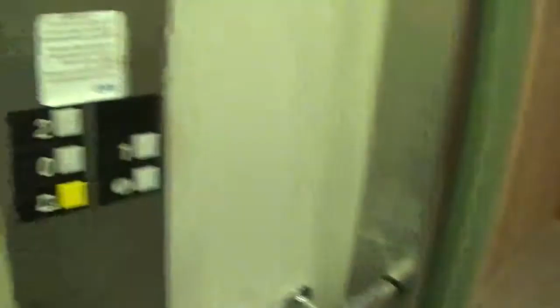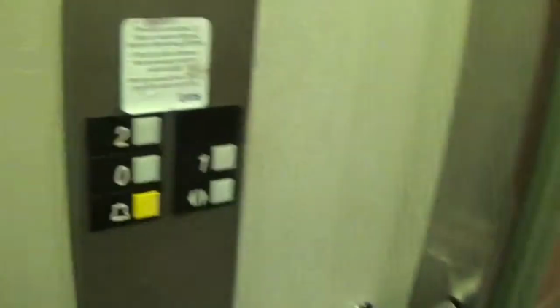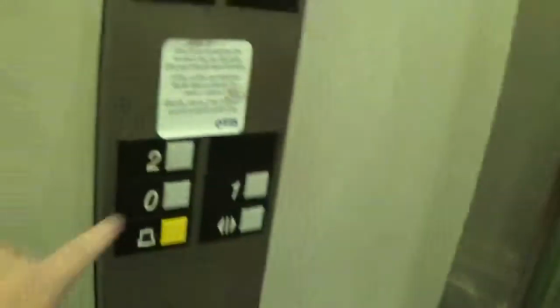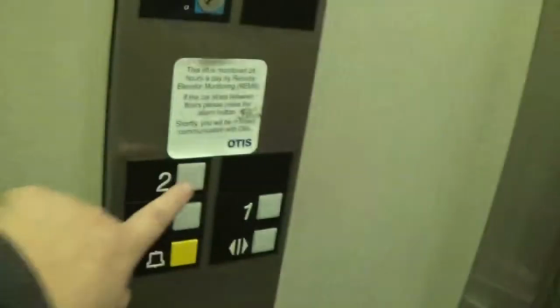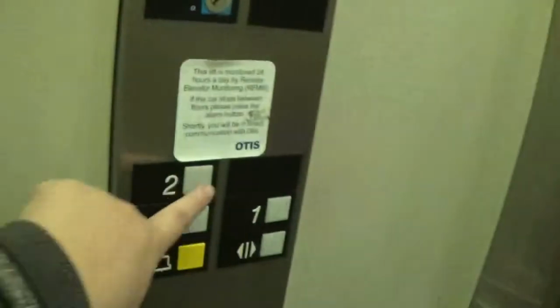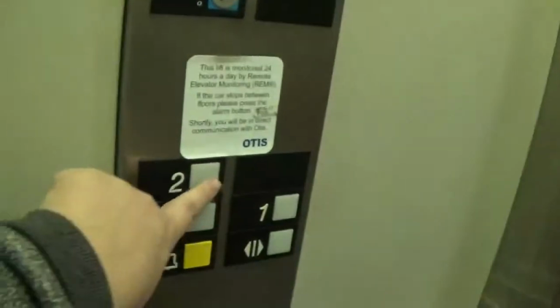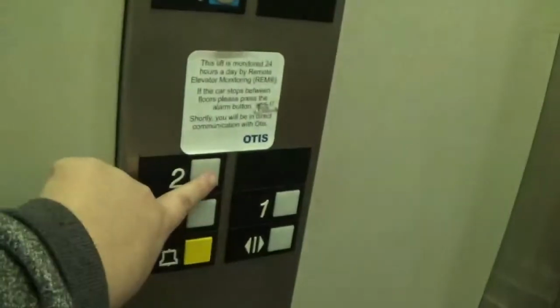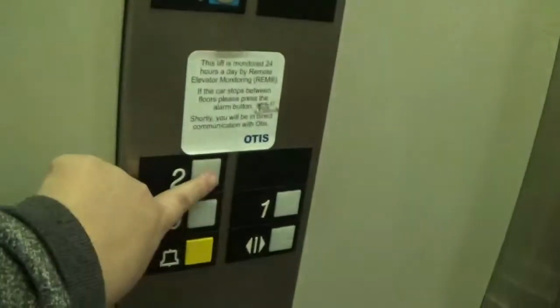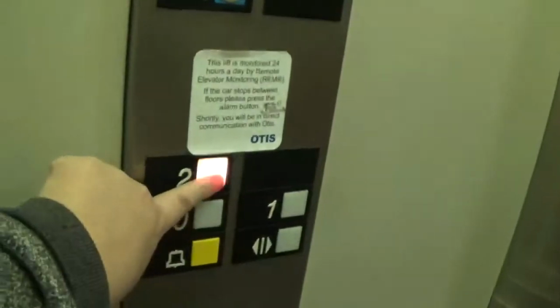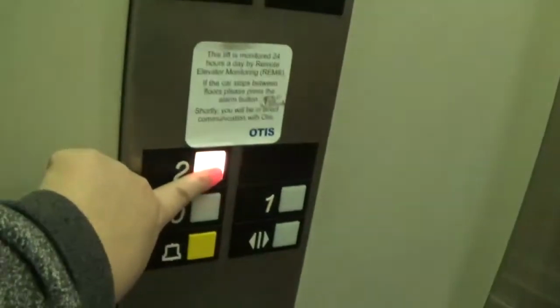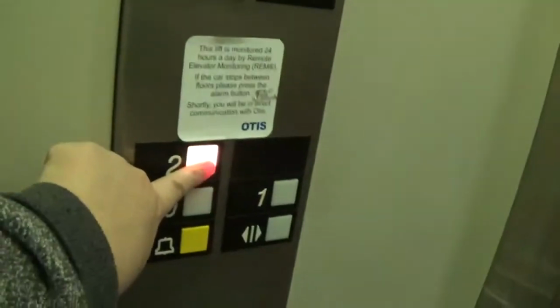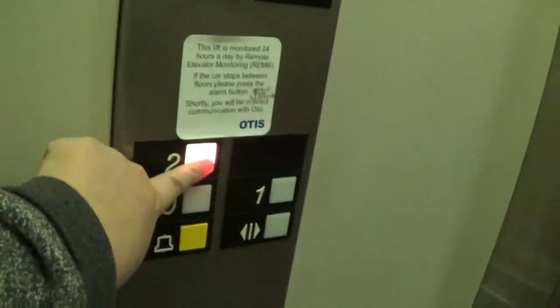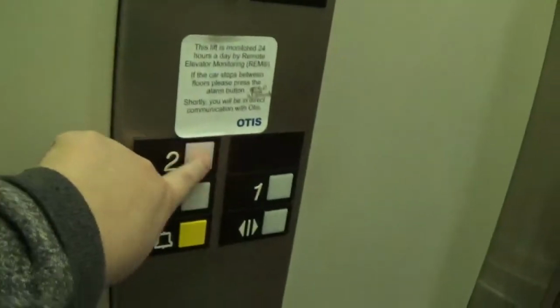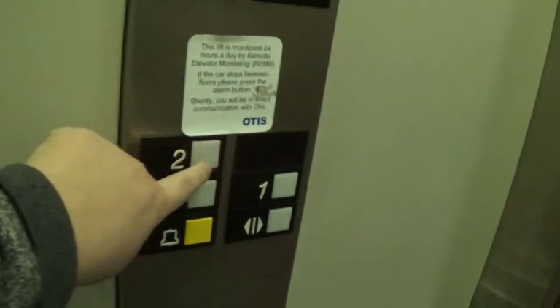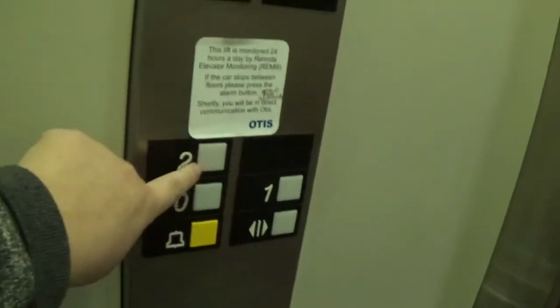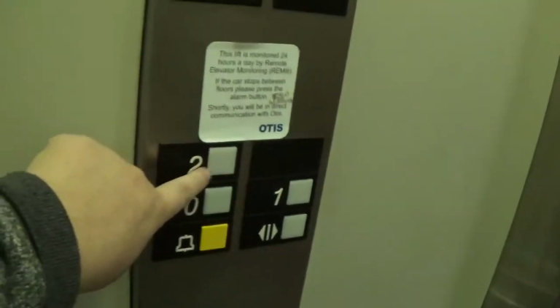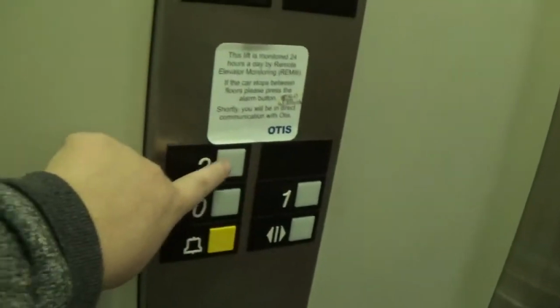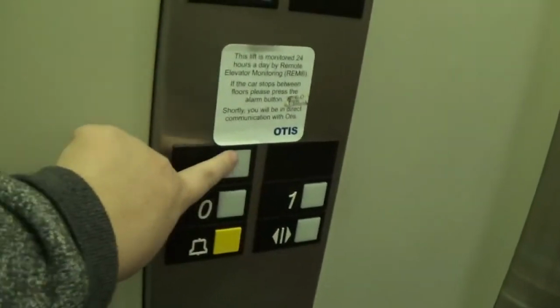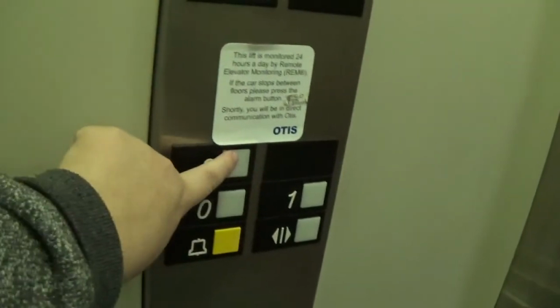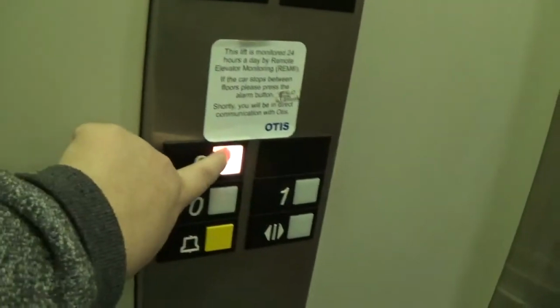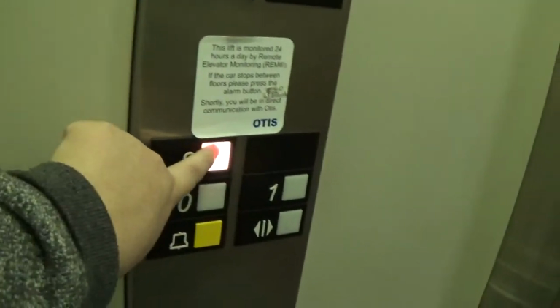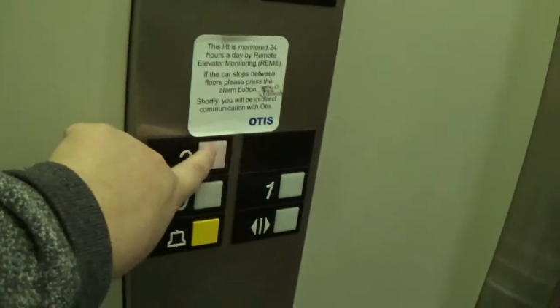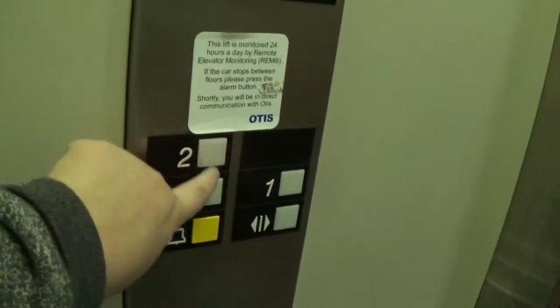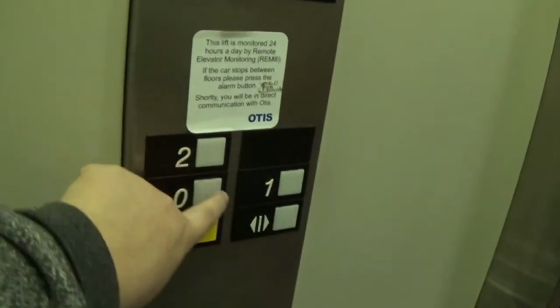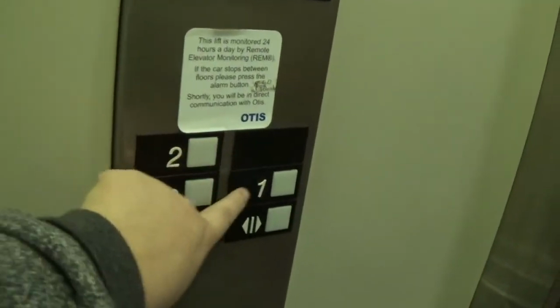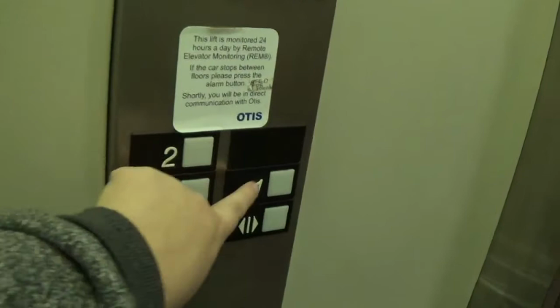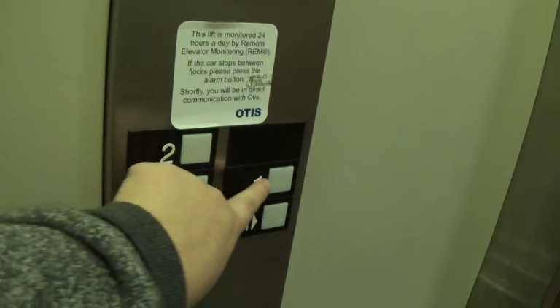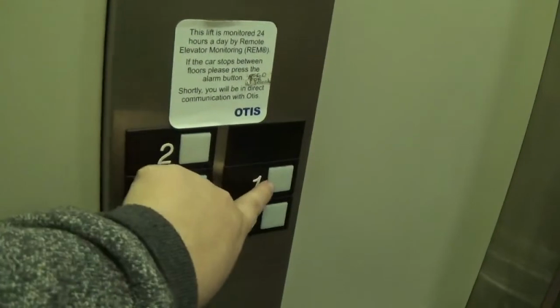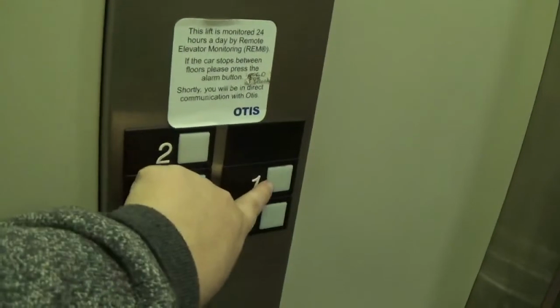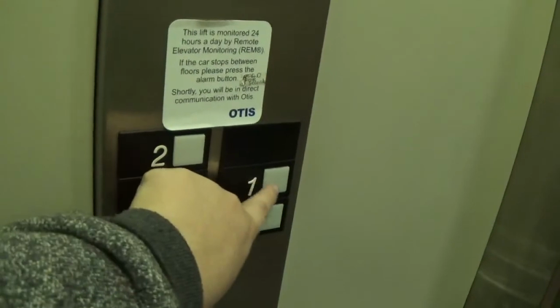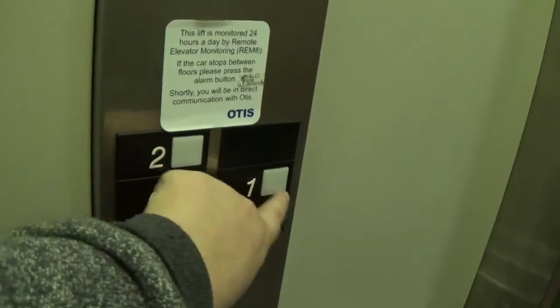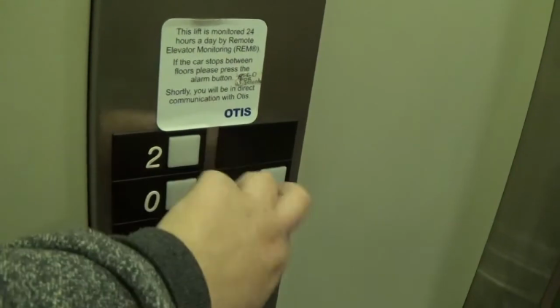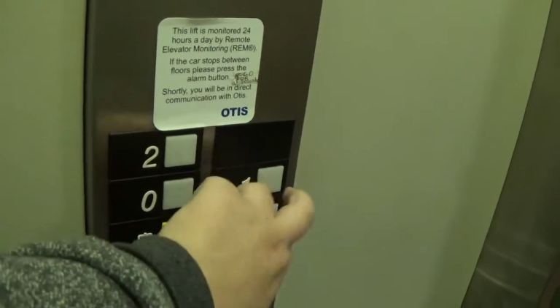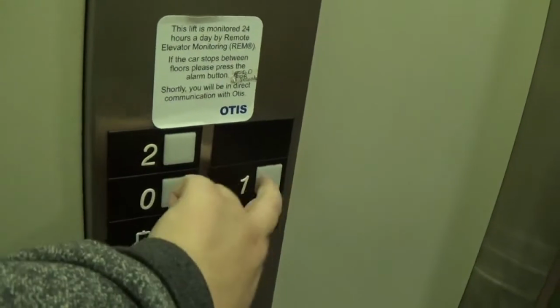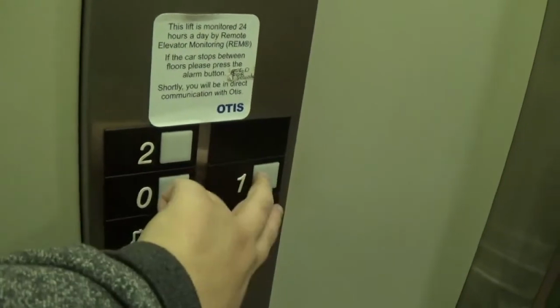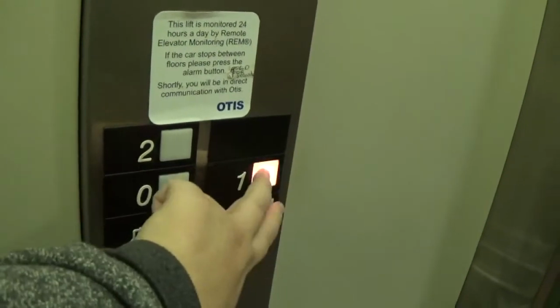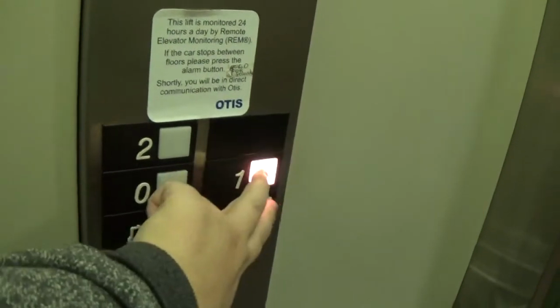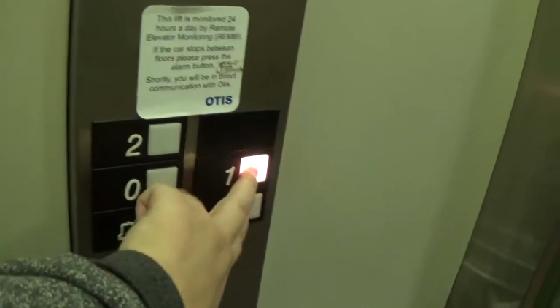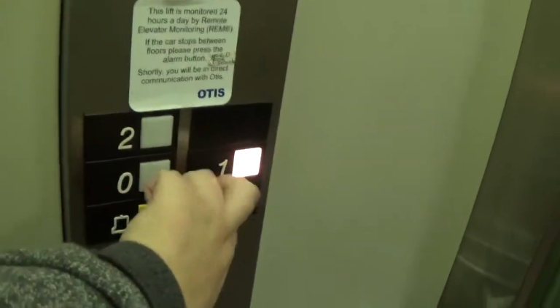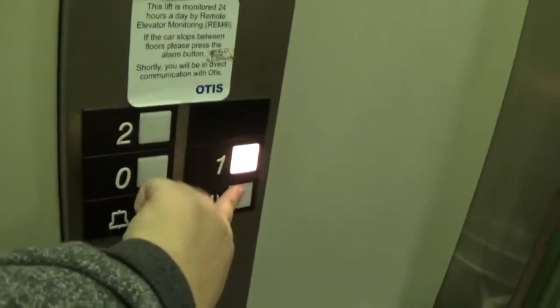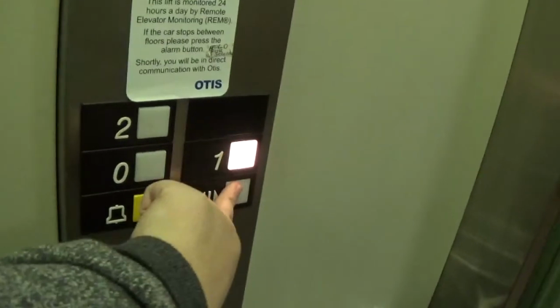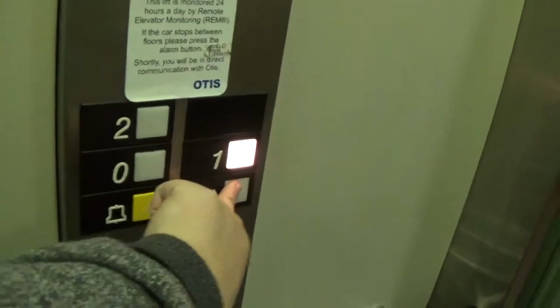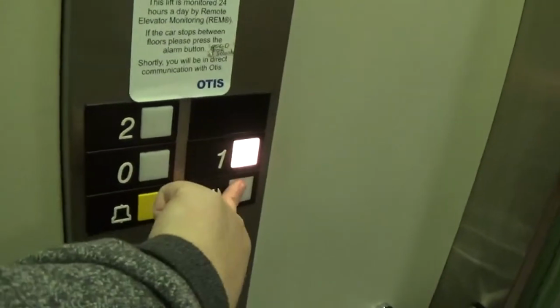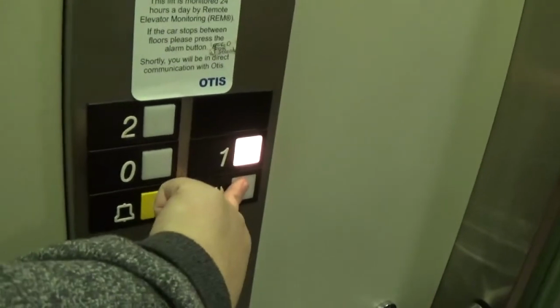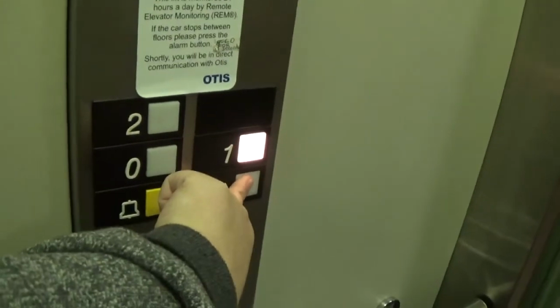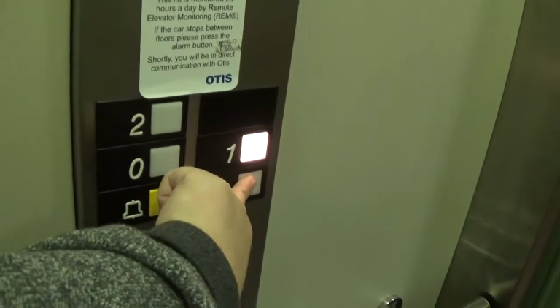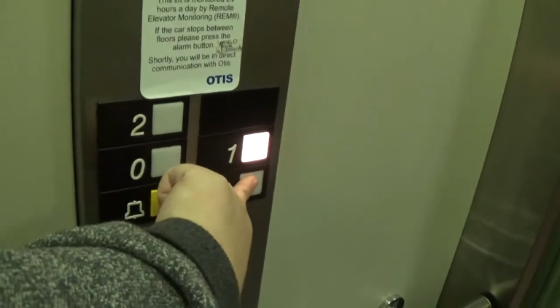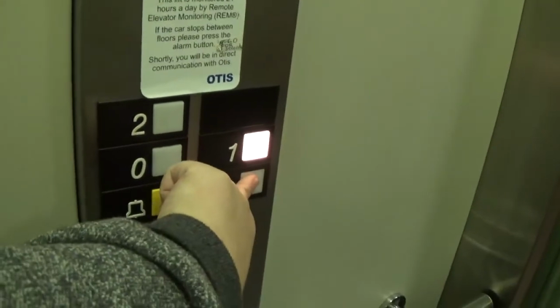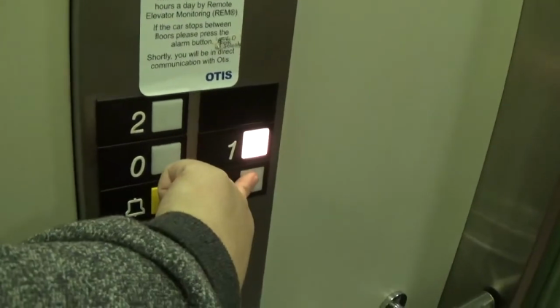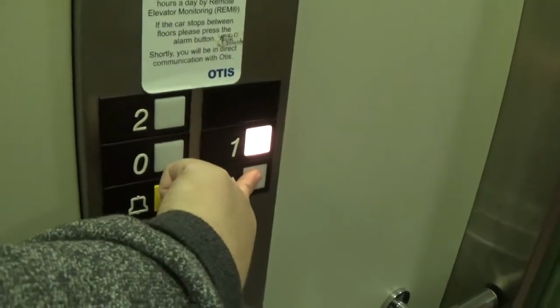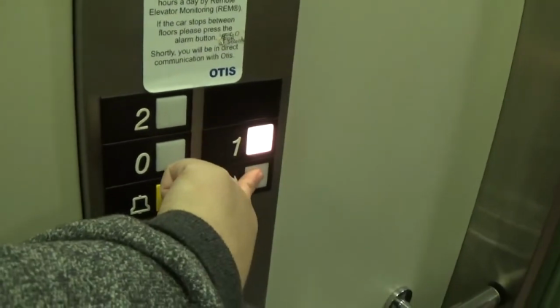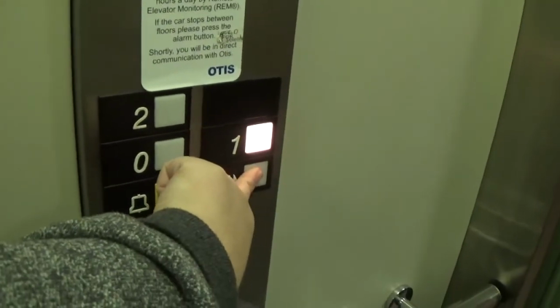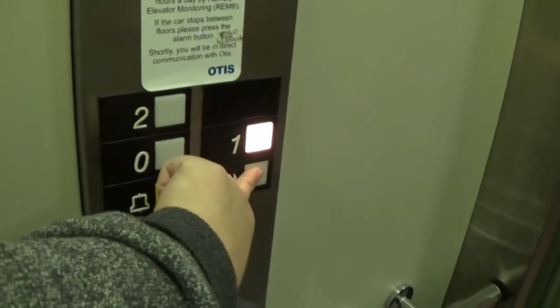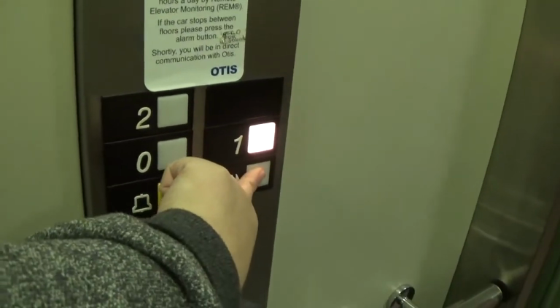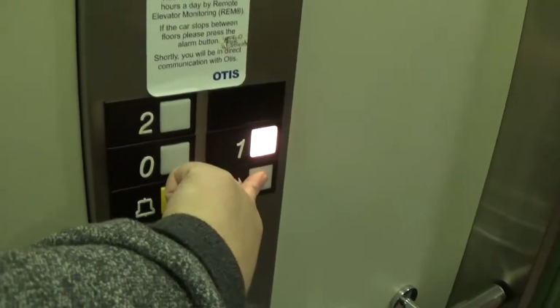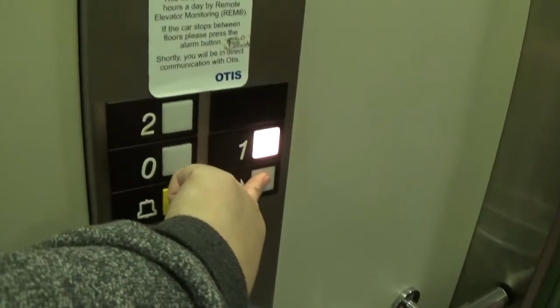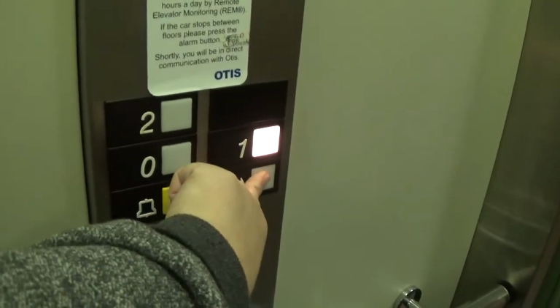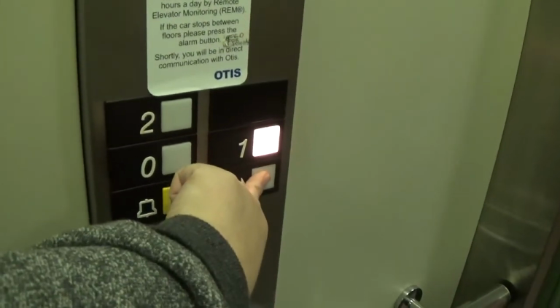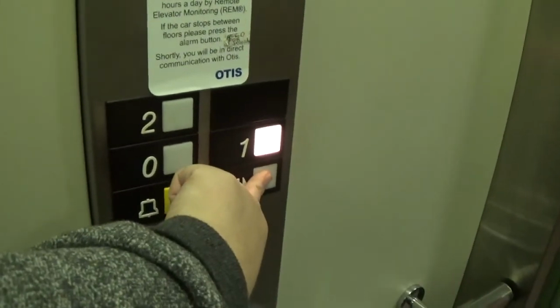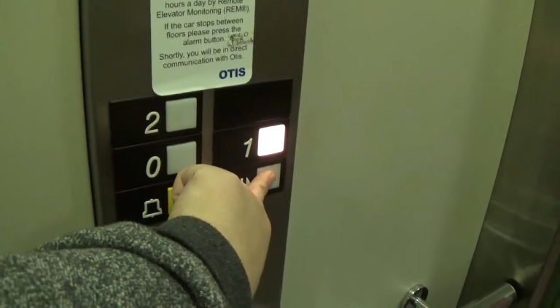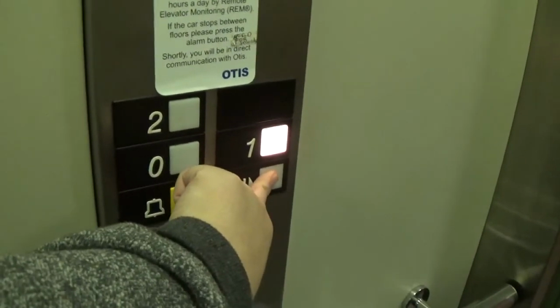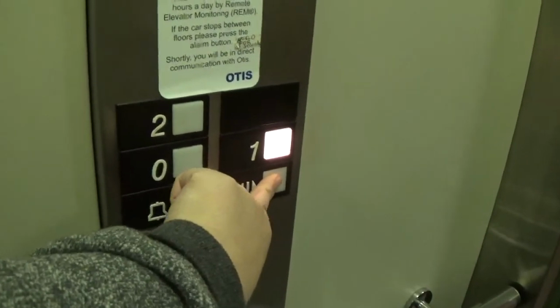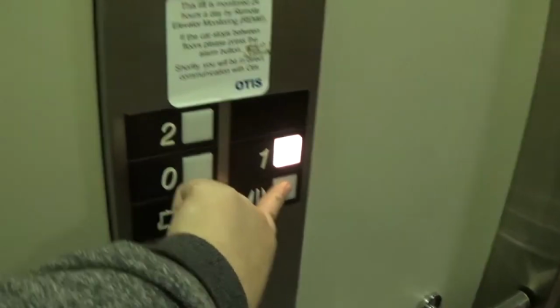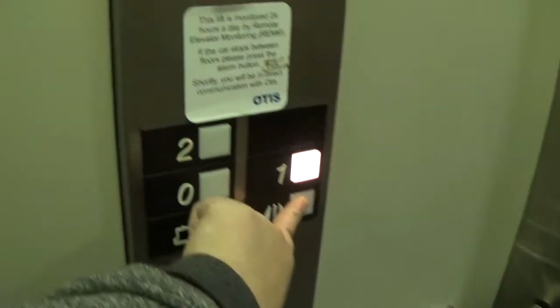Floor two is locked because it's not in use. Let's go back up to one. Let's do the door open — hold the door open before I go.